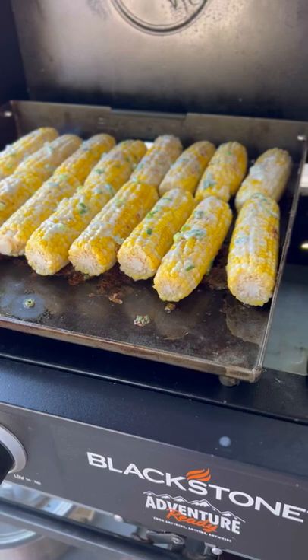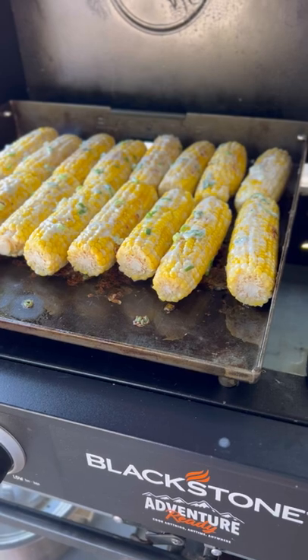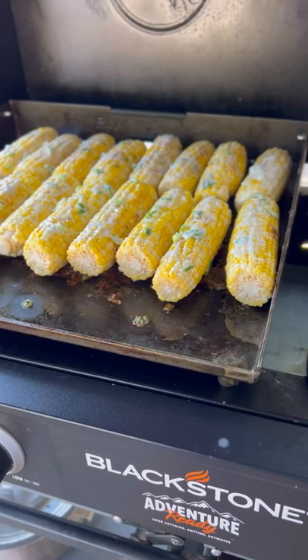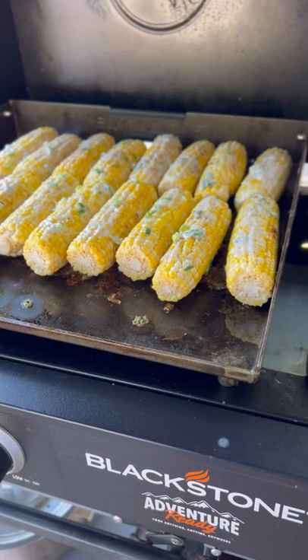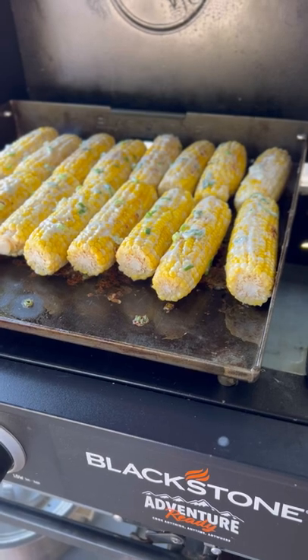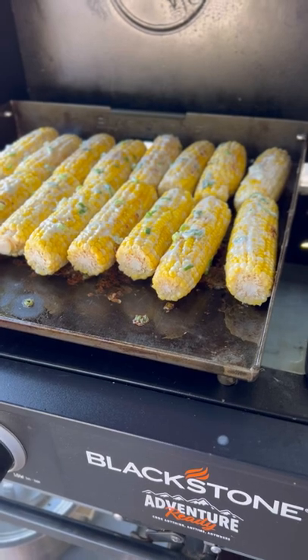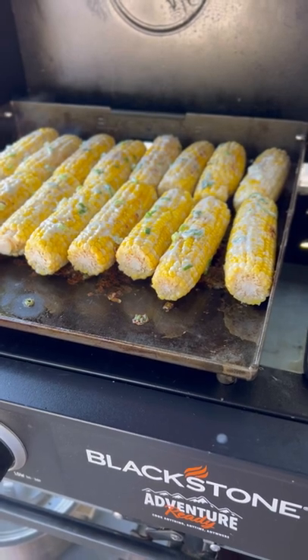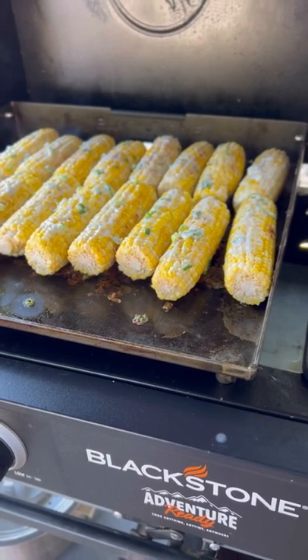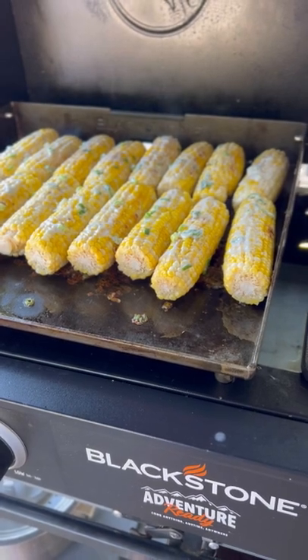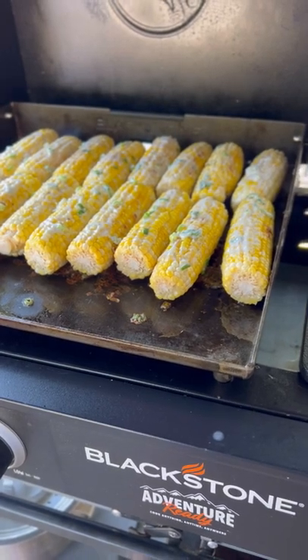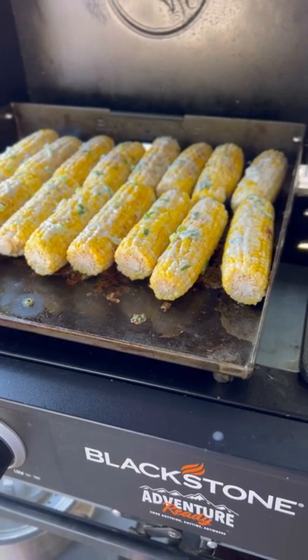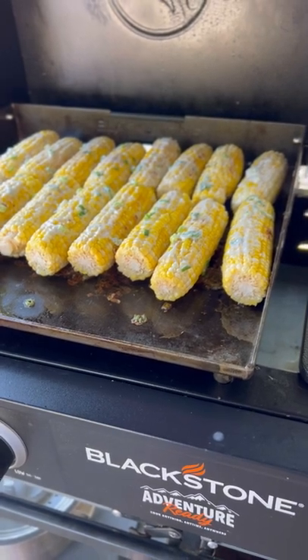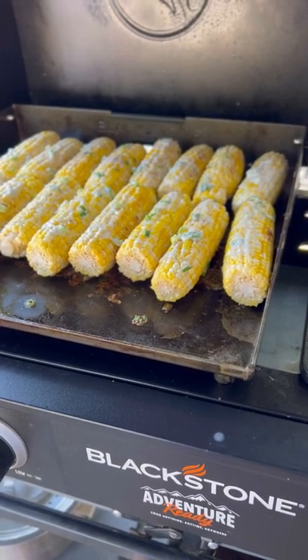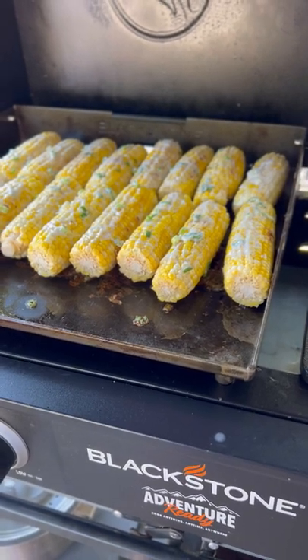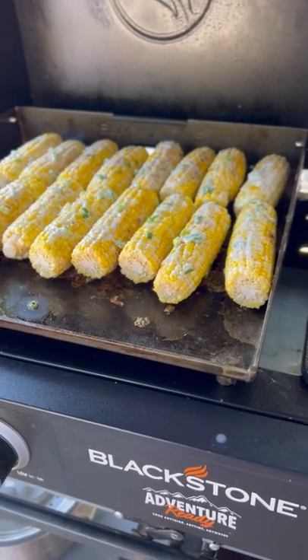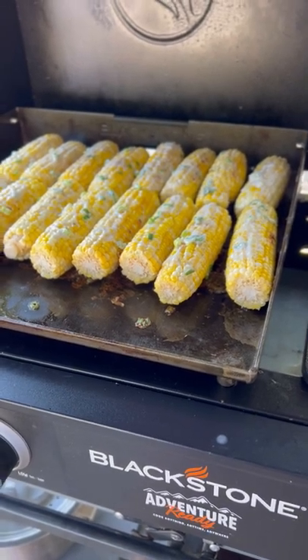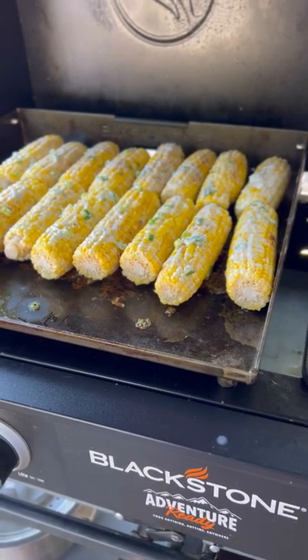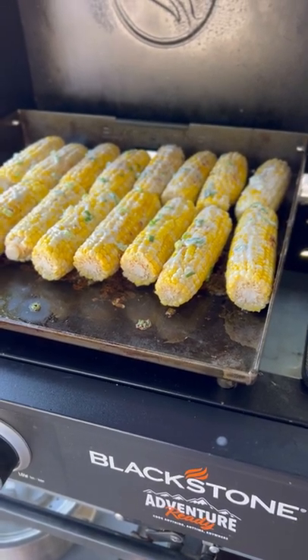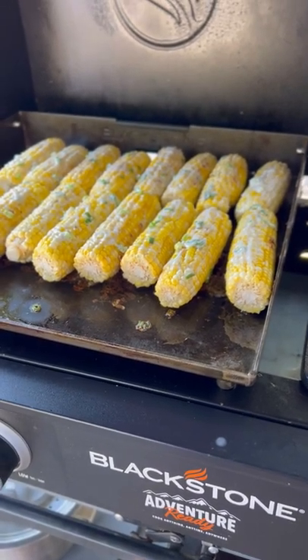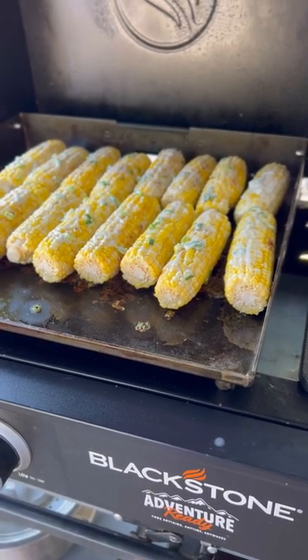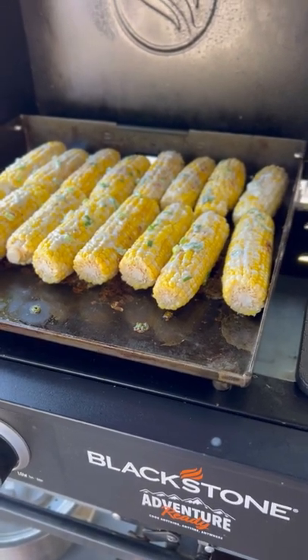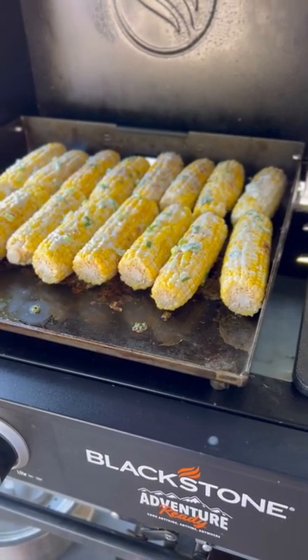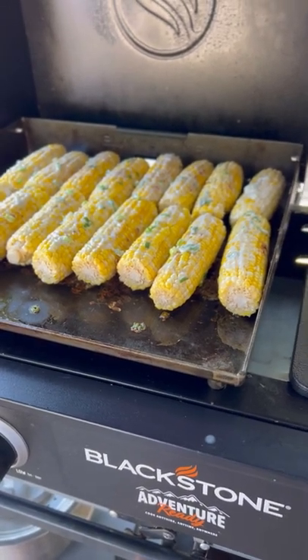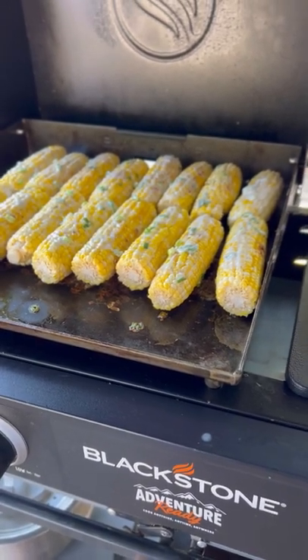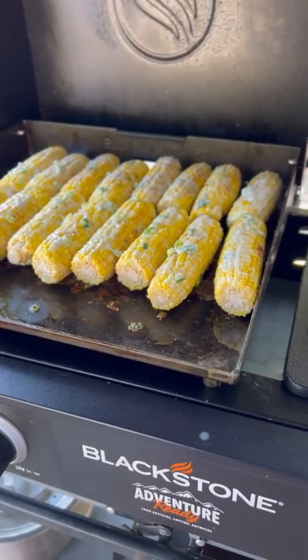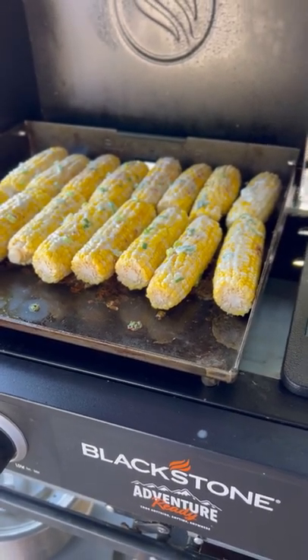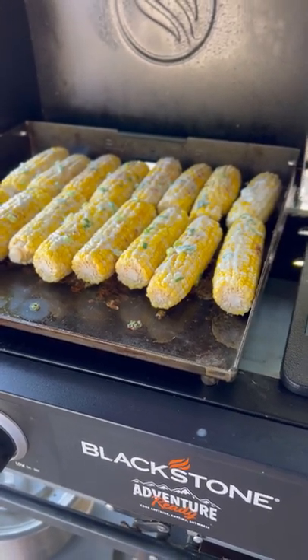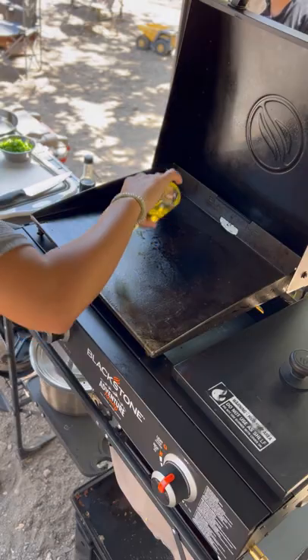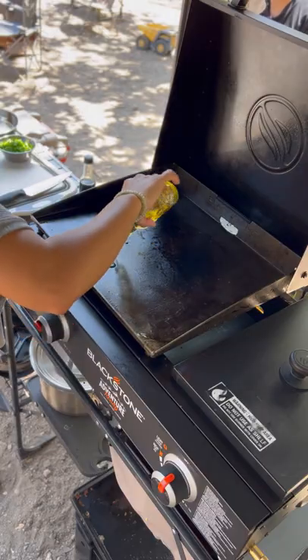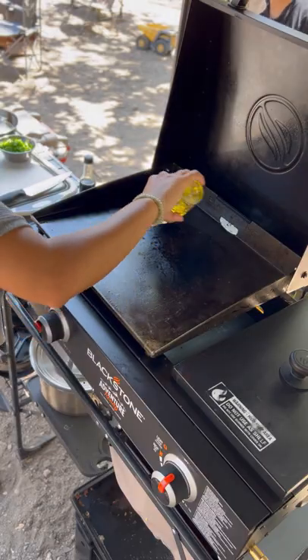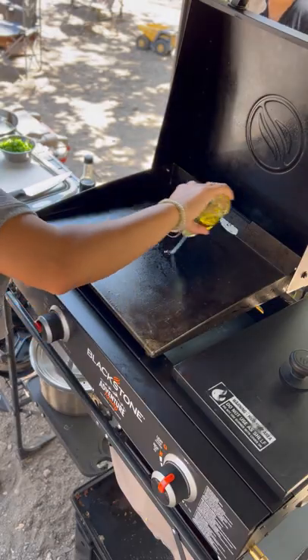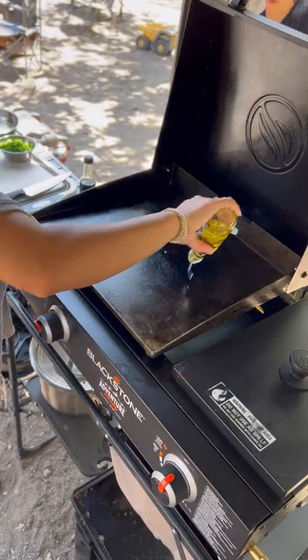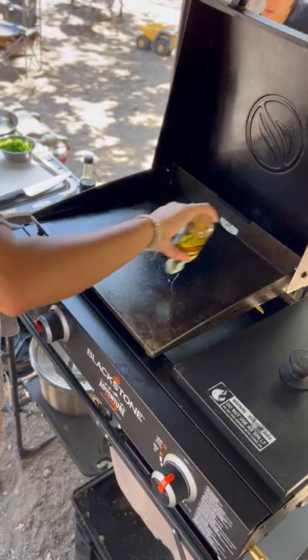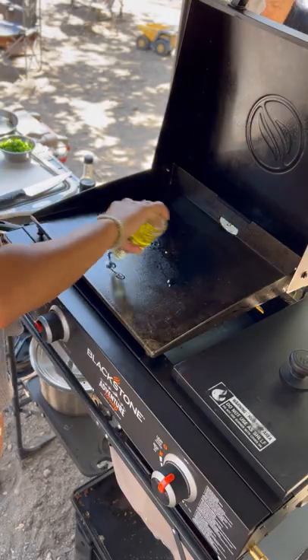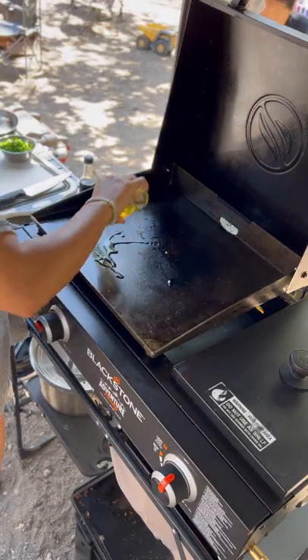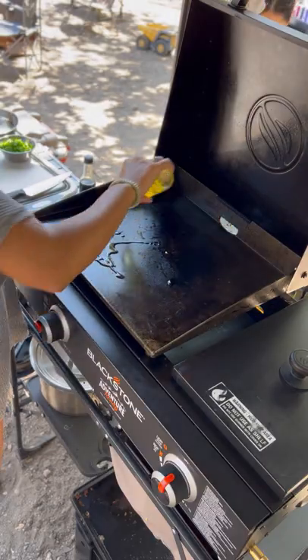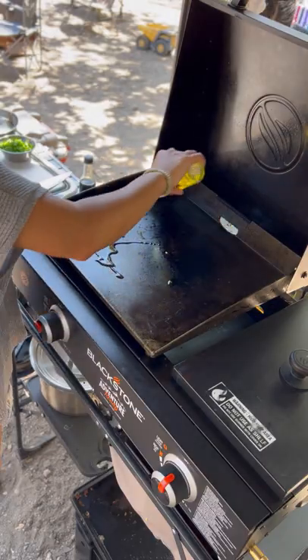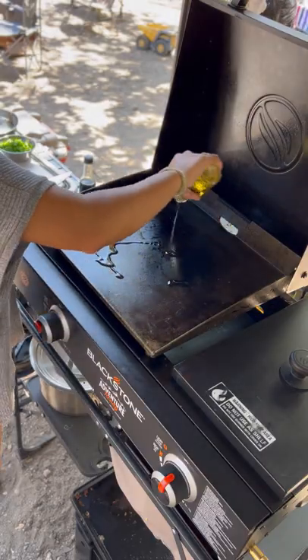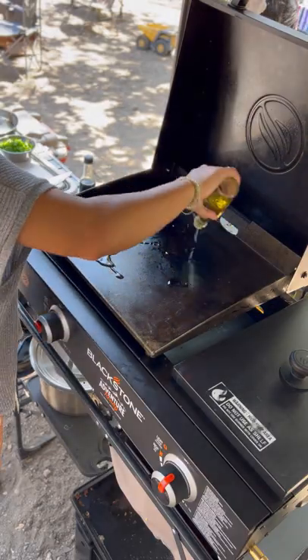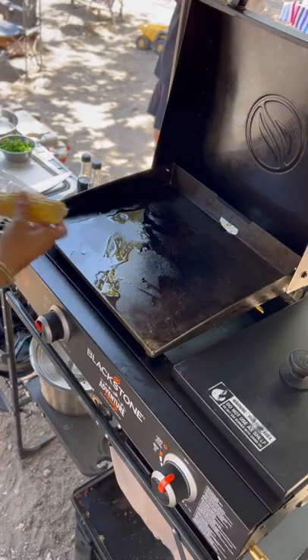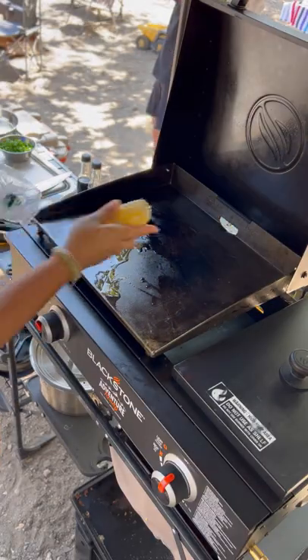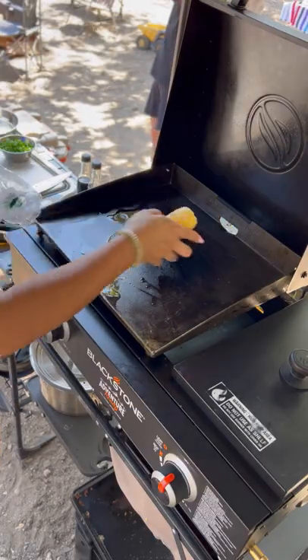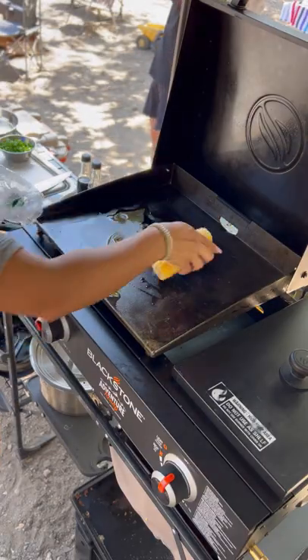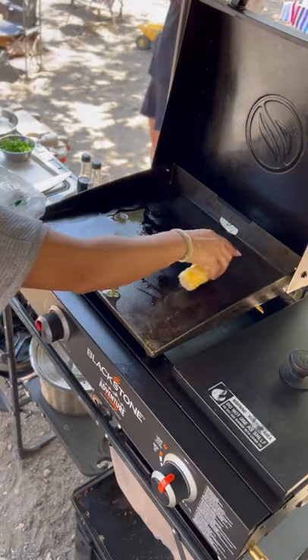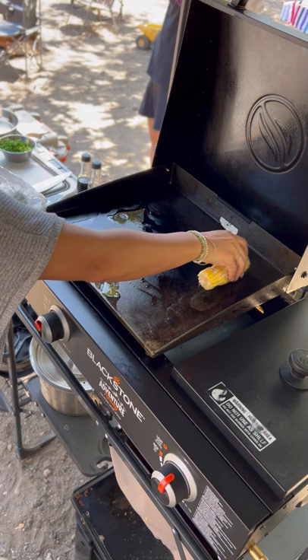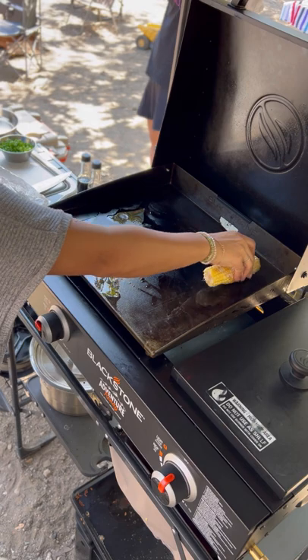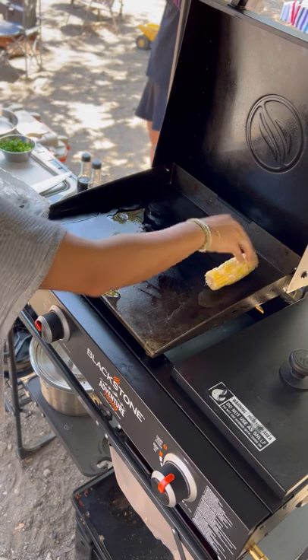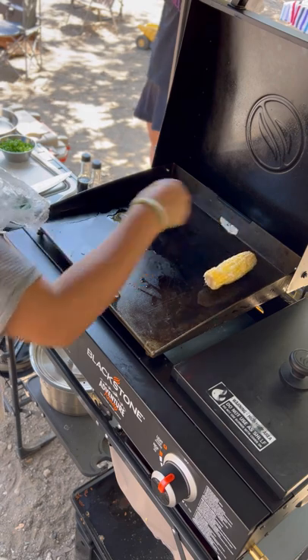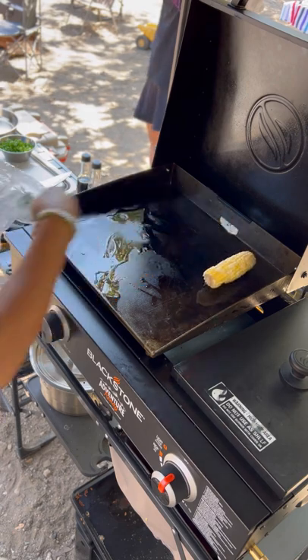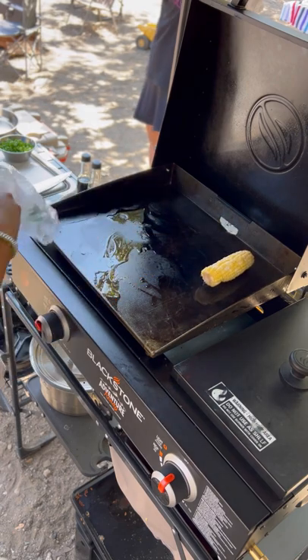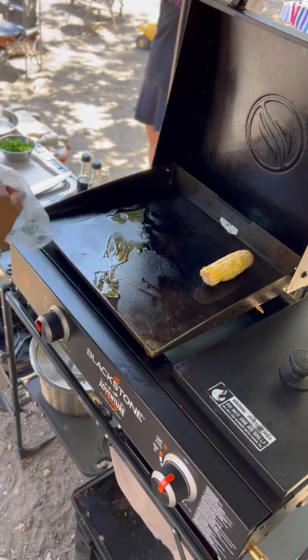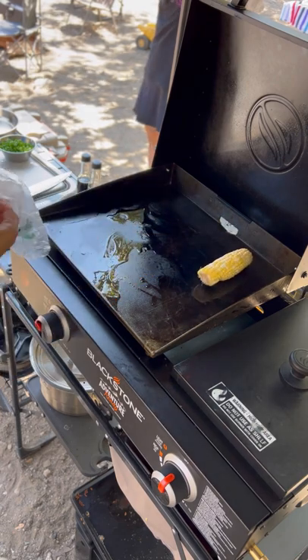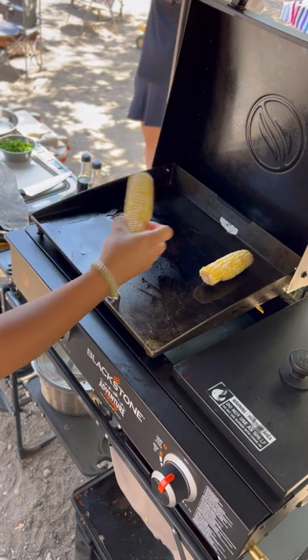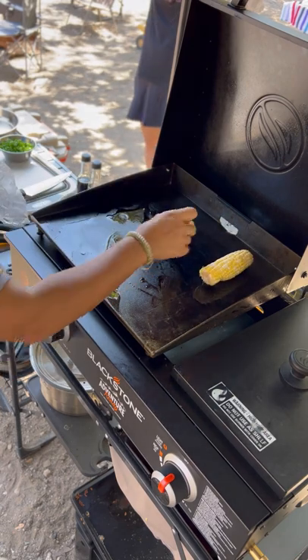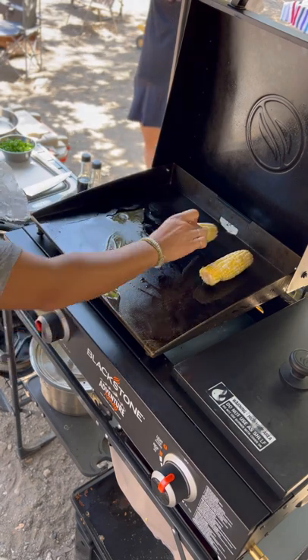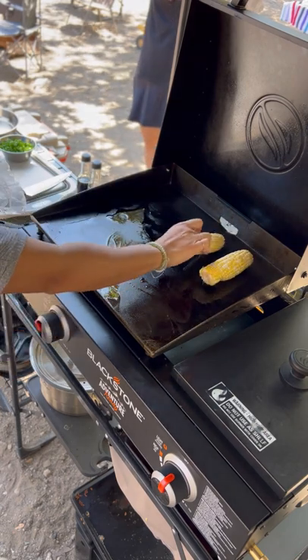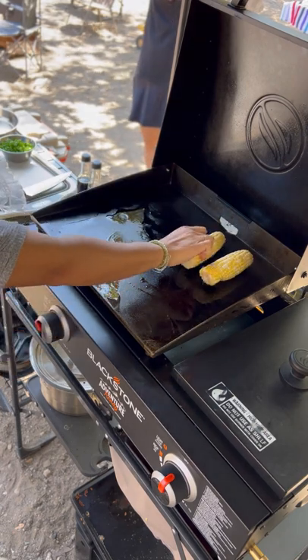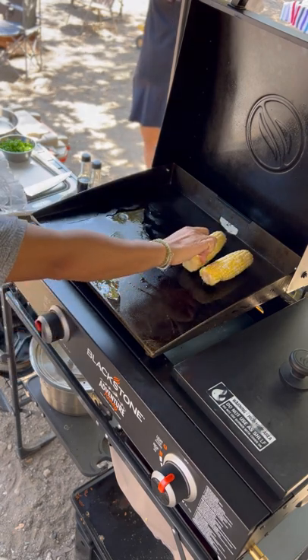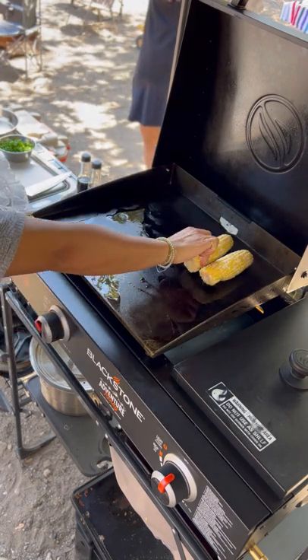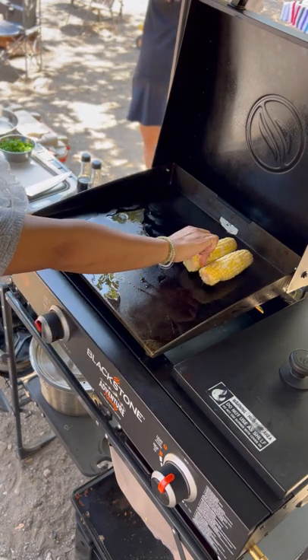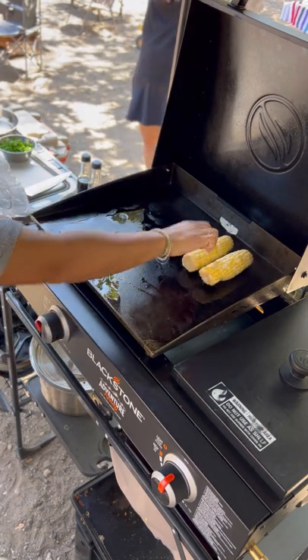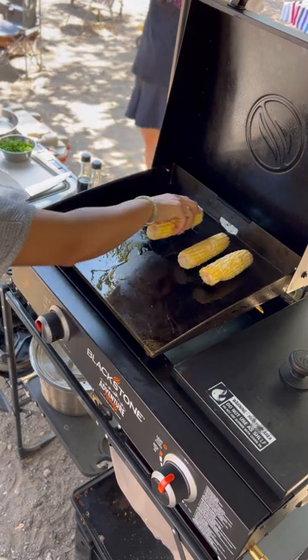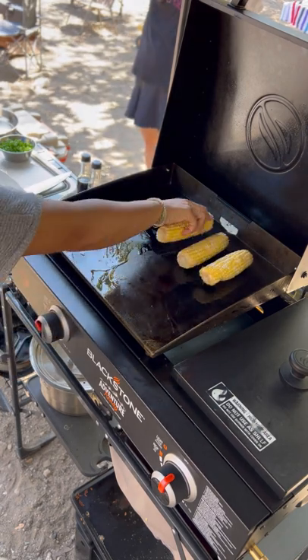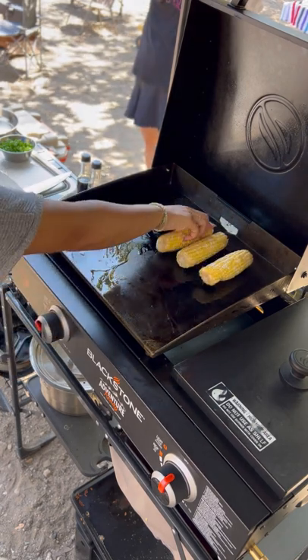Let's make Cambodian coconut corn on my Blackstone griddle. If you've never had Cambodian coconut corn before, you're missing out.